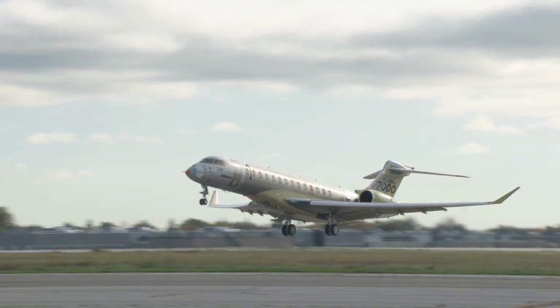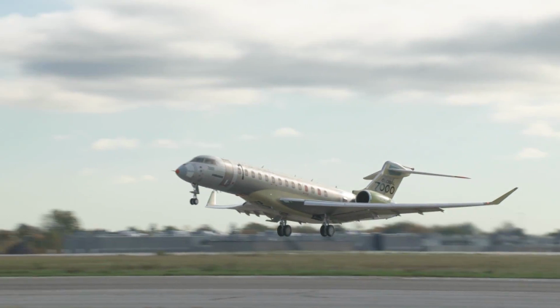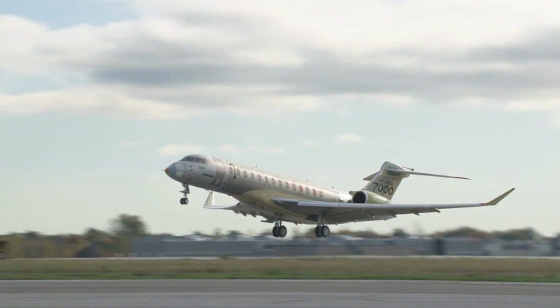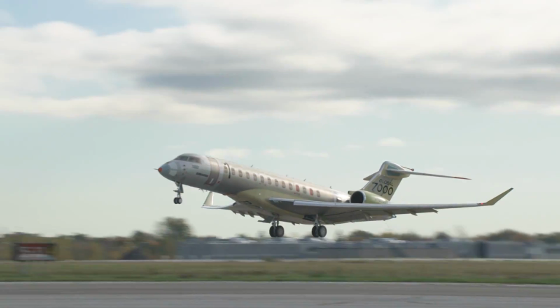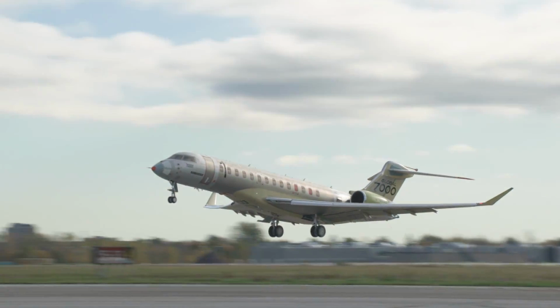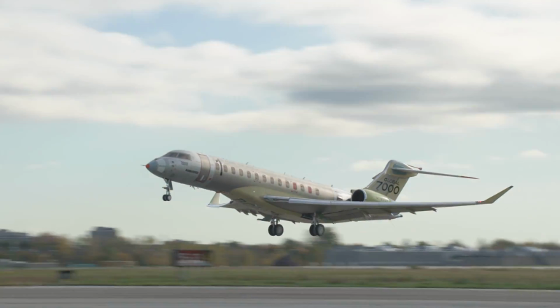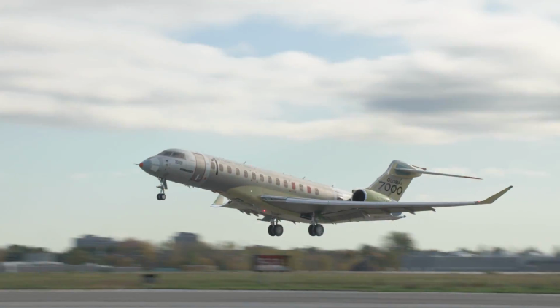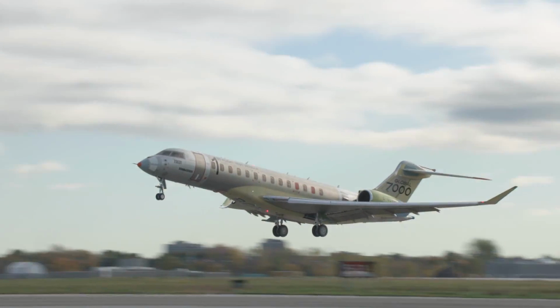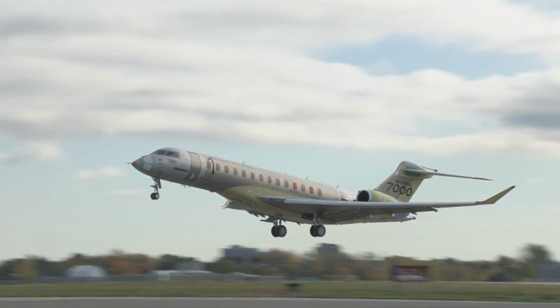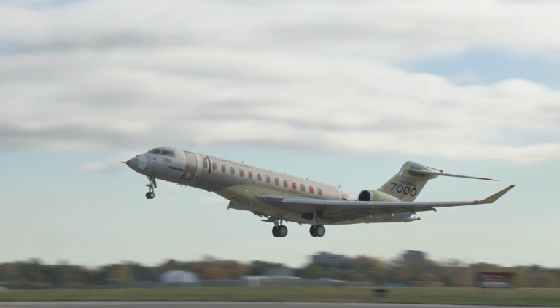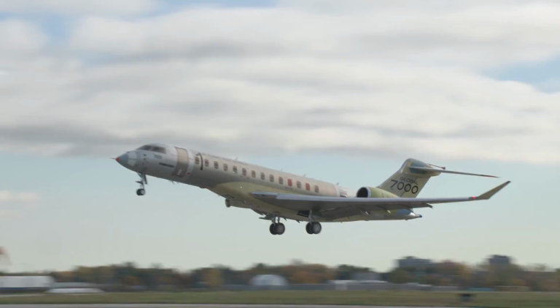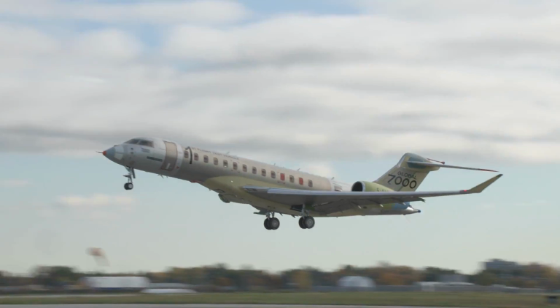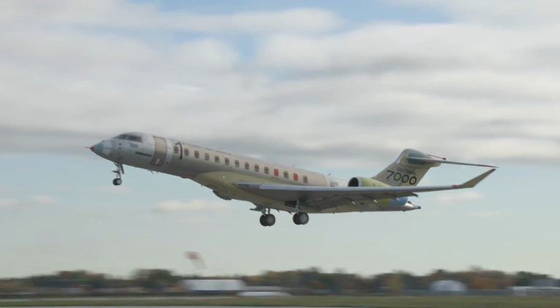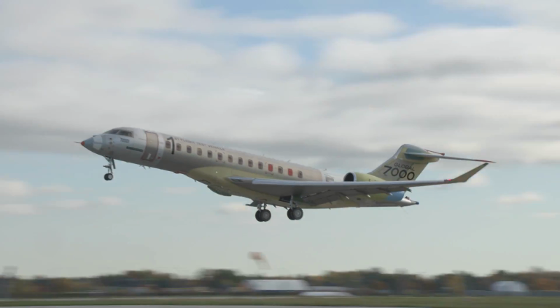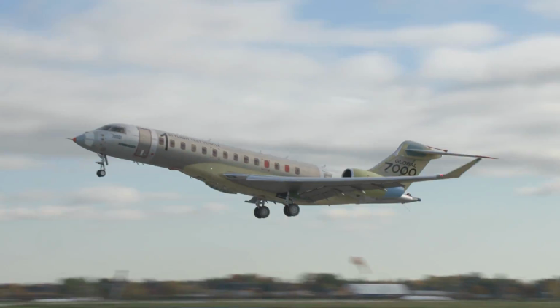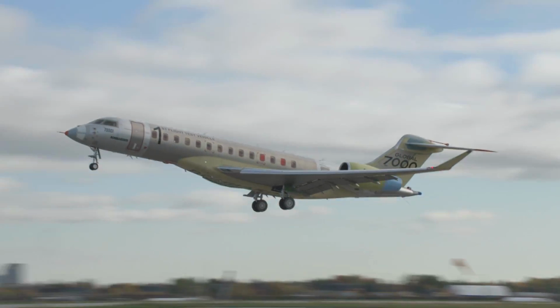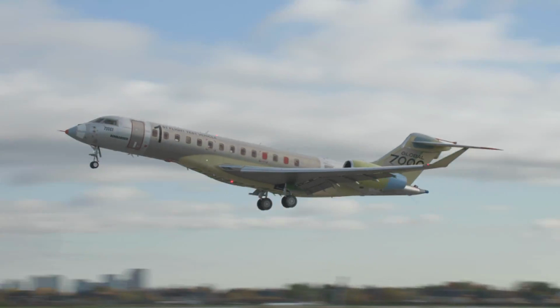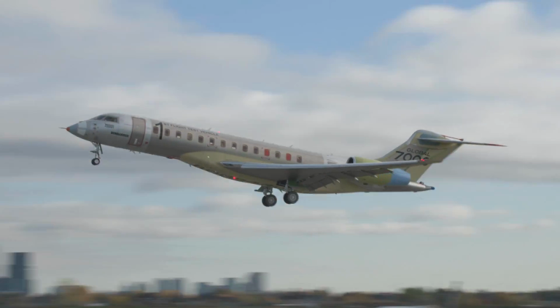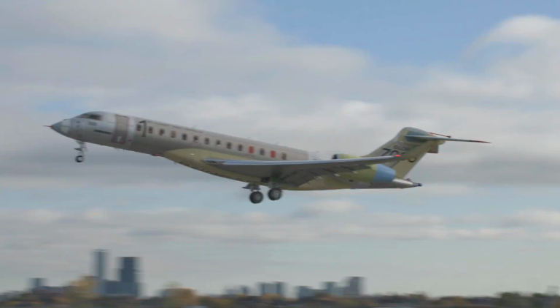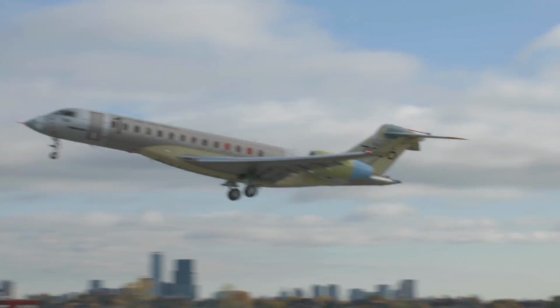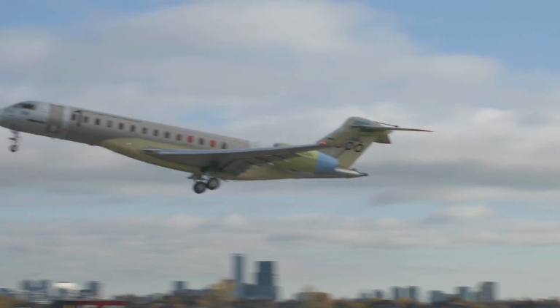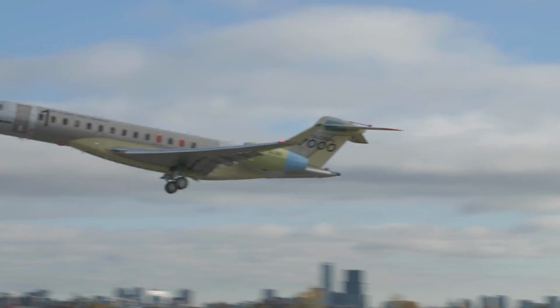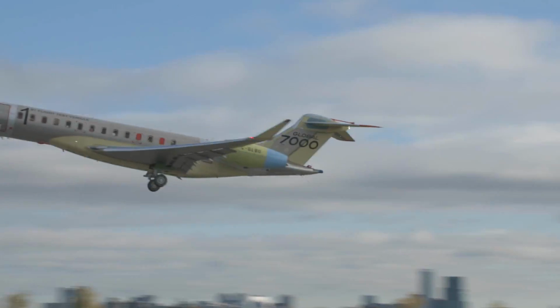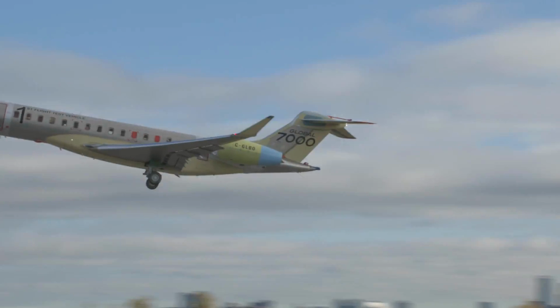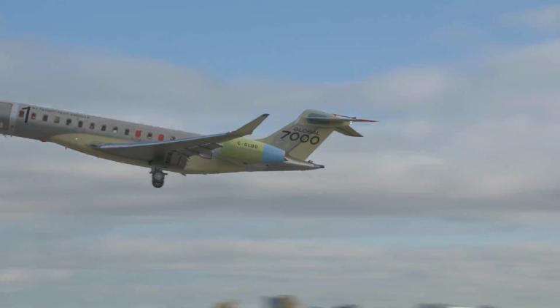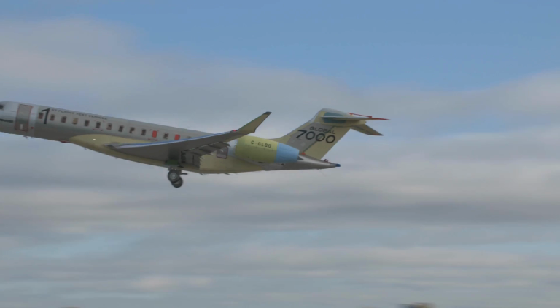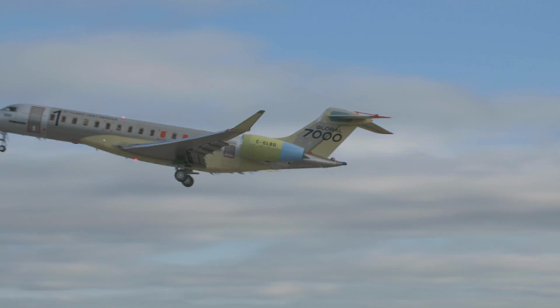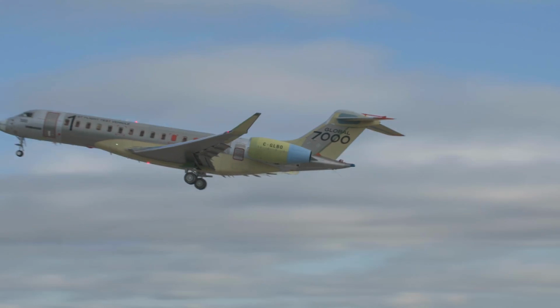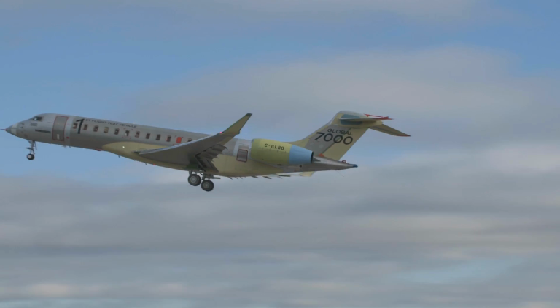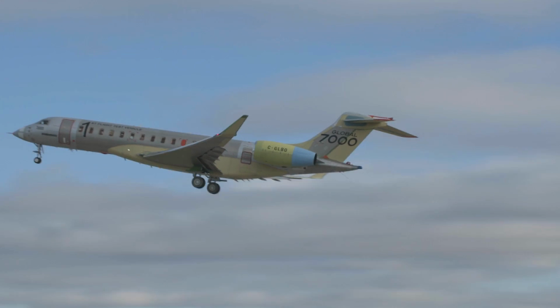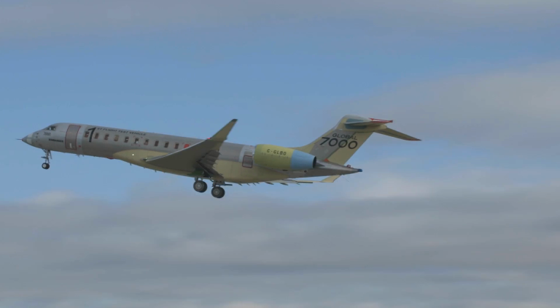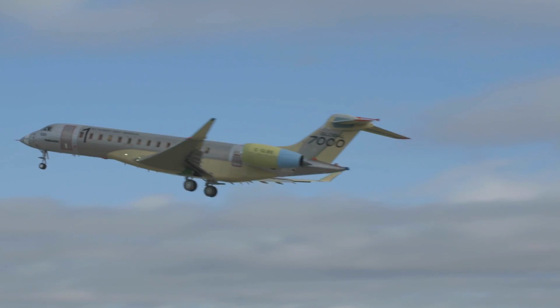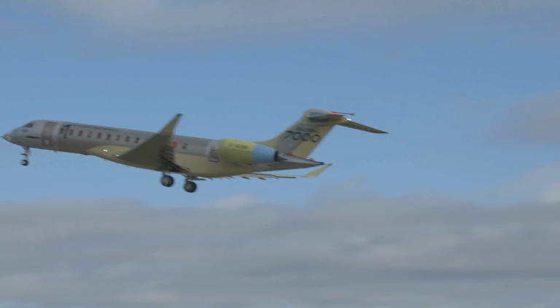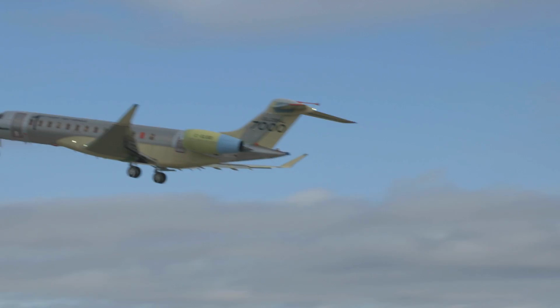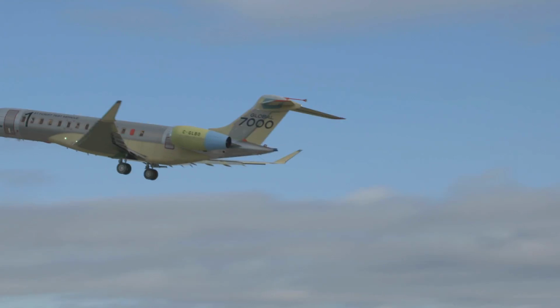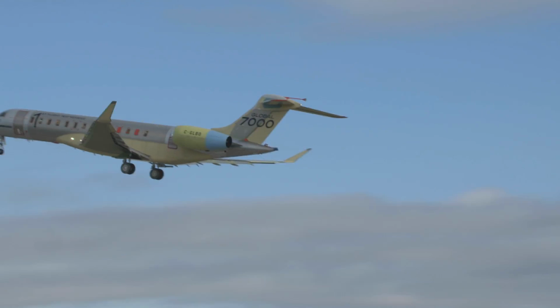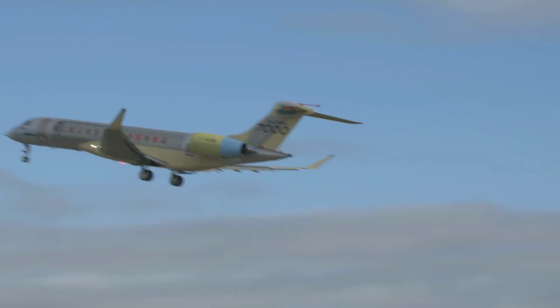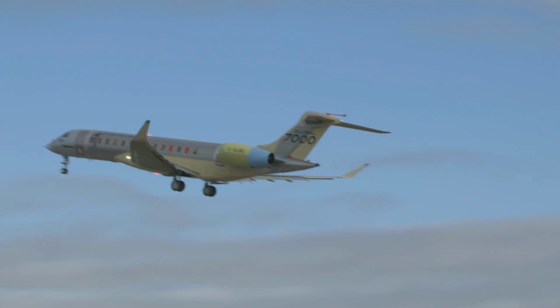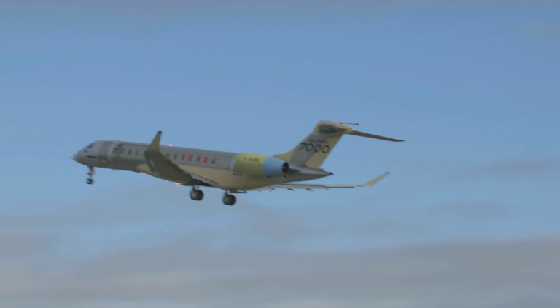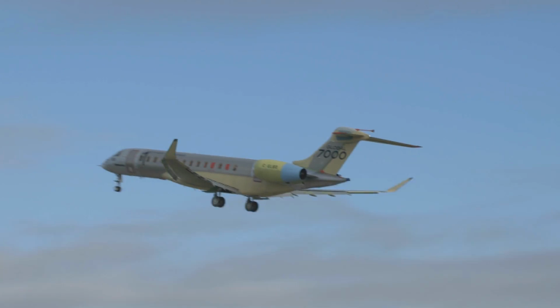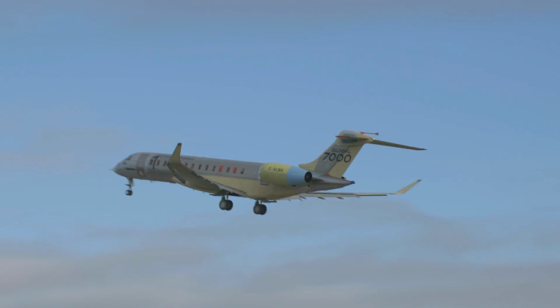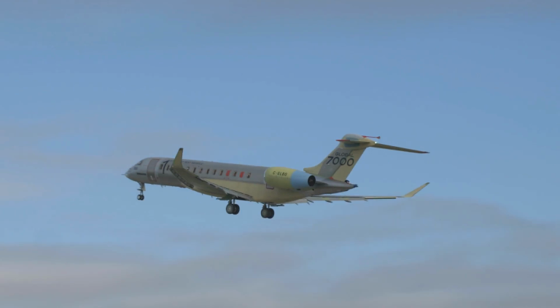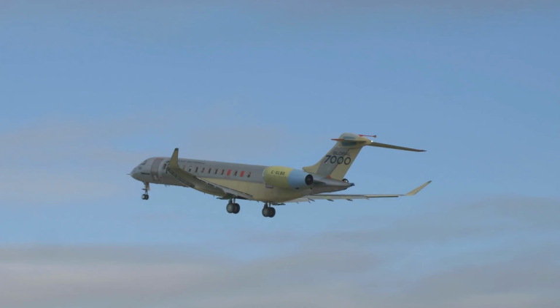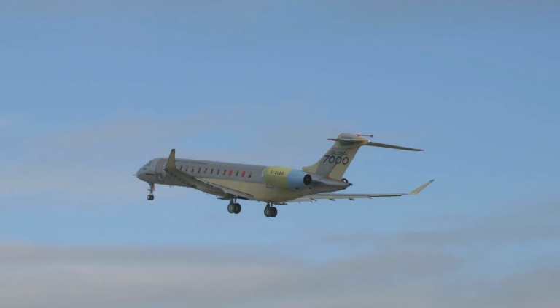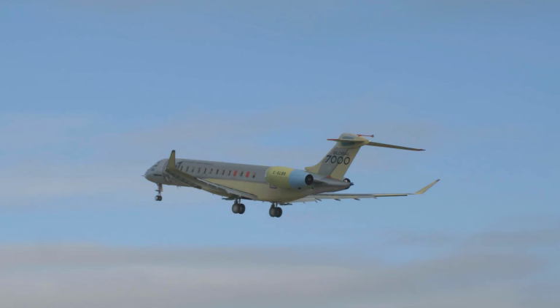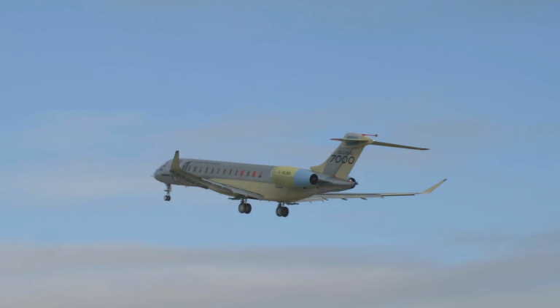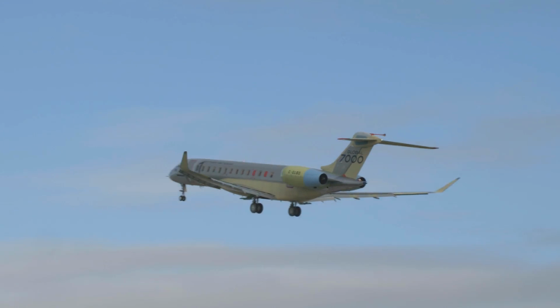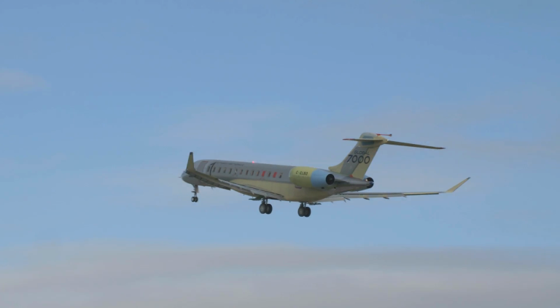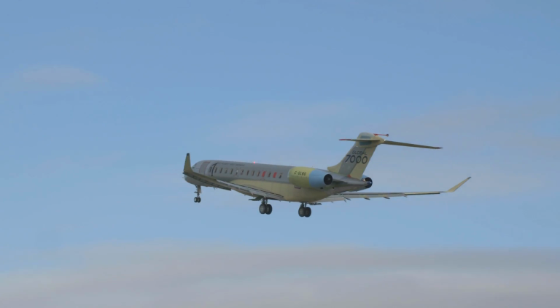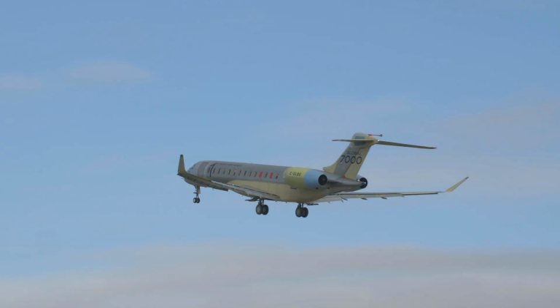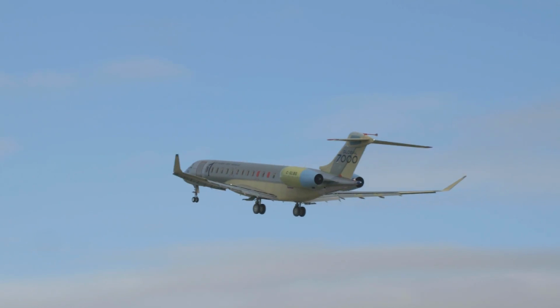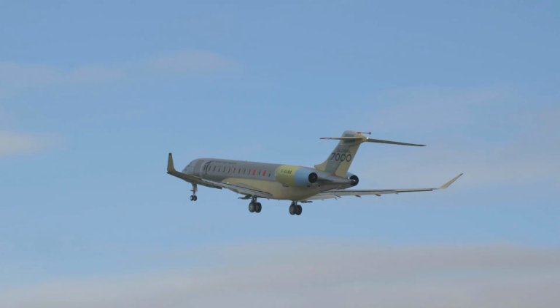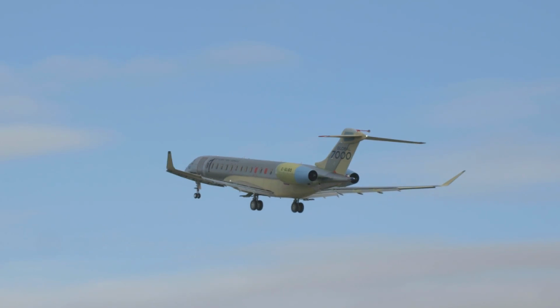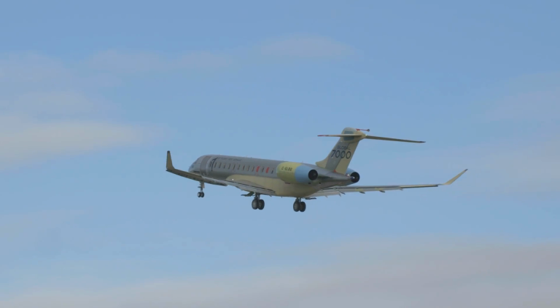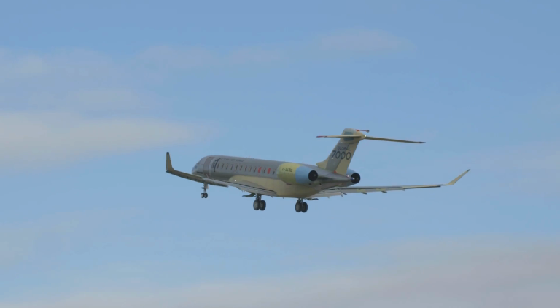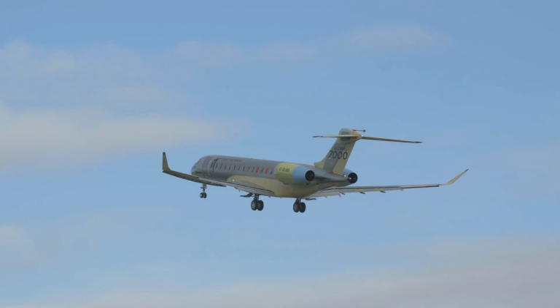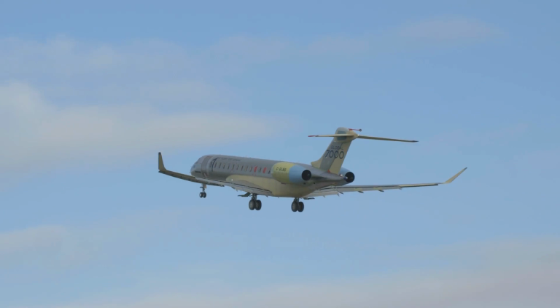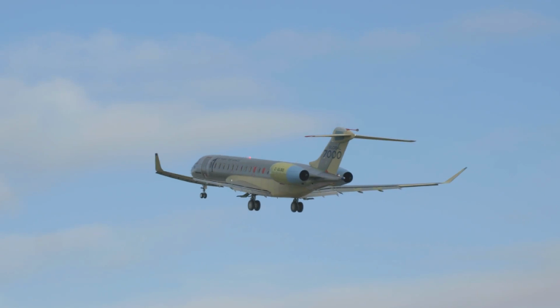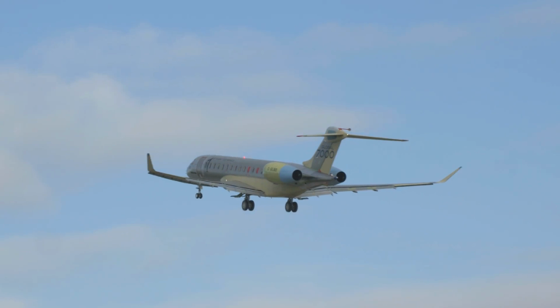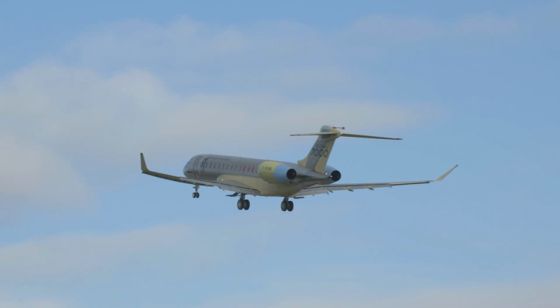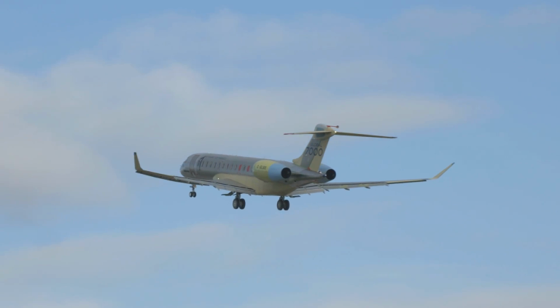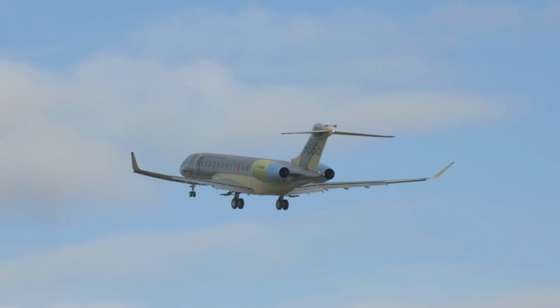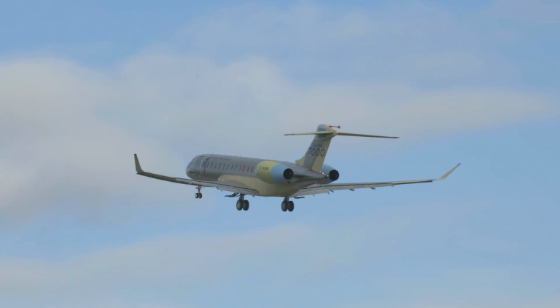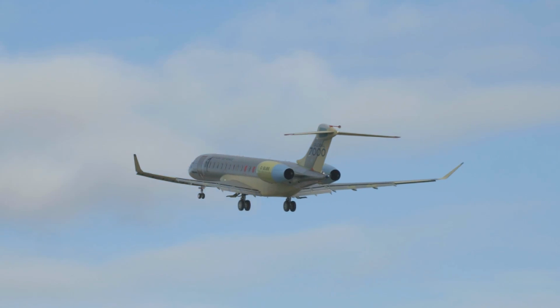I'm very happy to share that FTV1 hit Mach 0.995 recently in flight testing as it continues to expand its envelope.